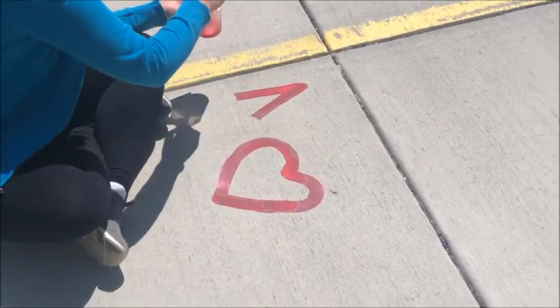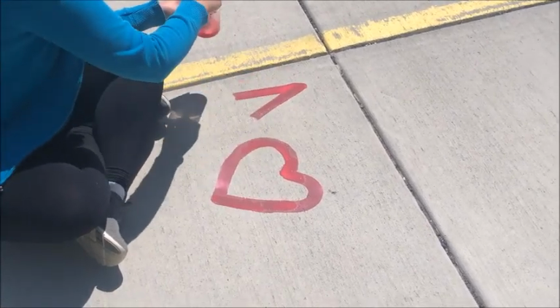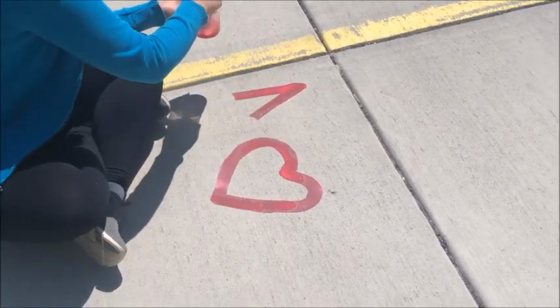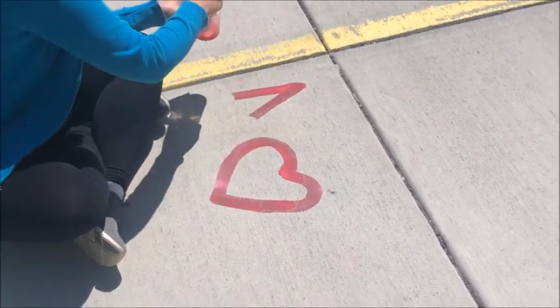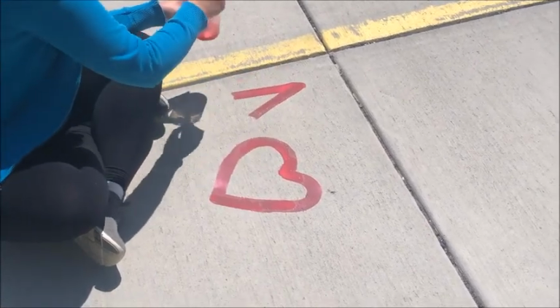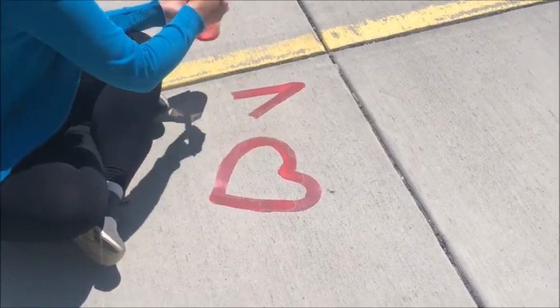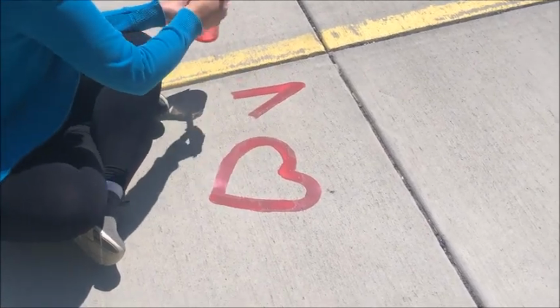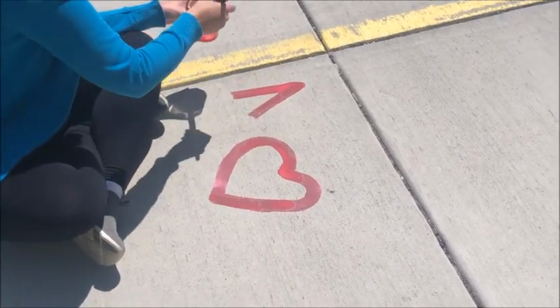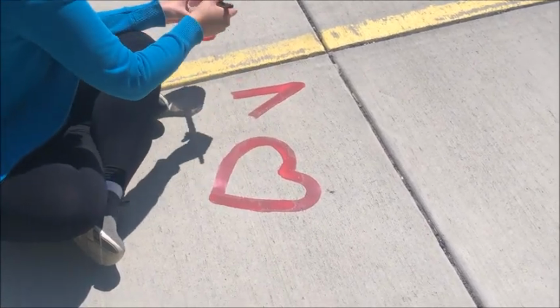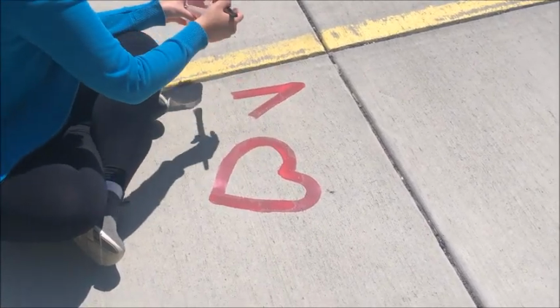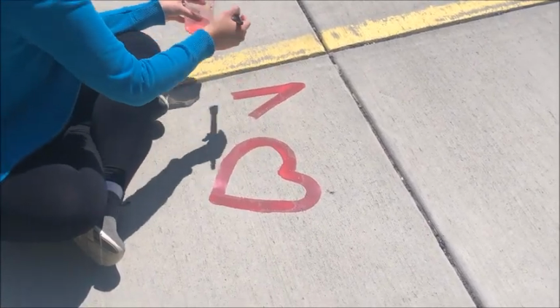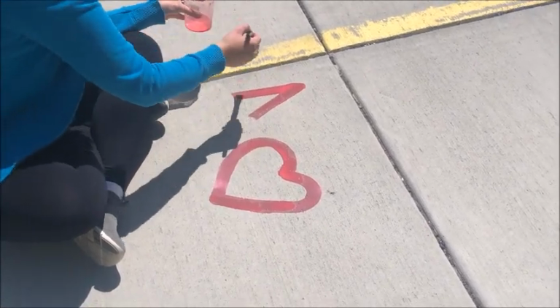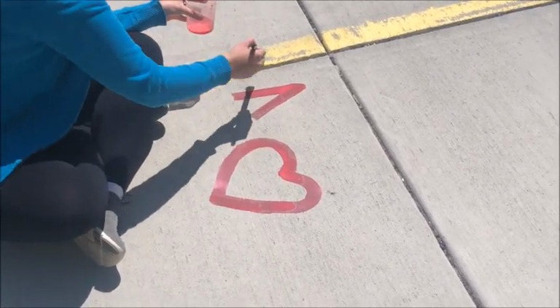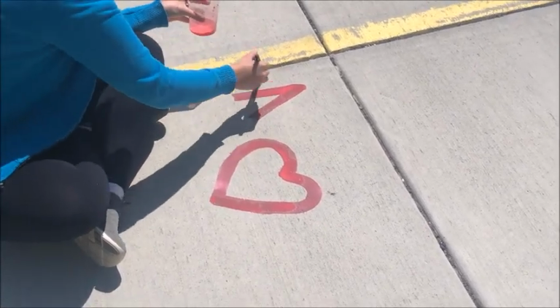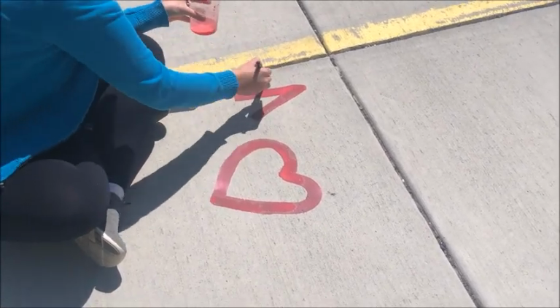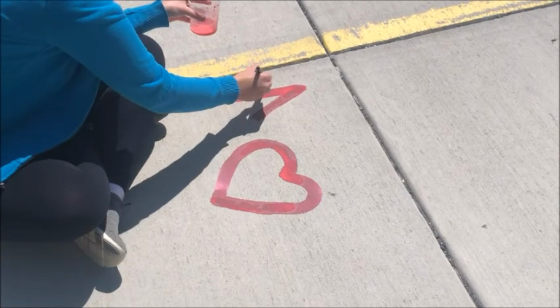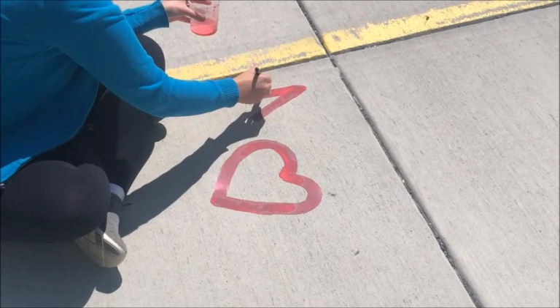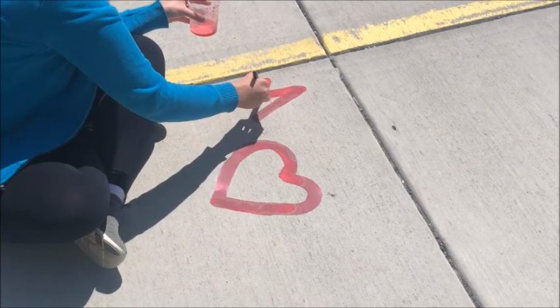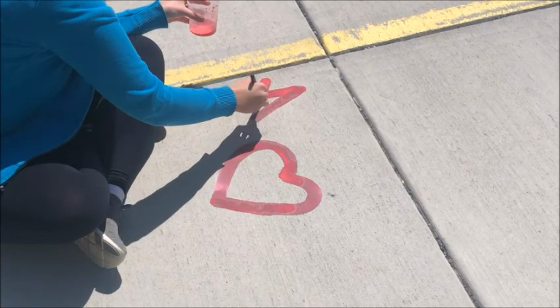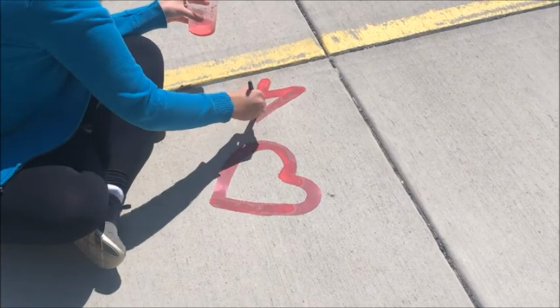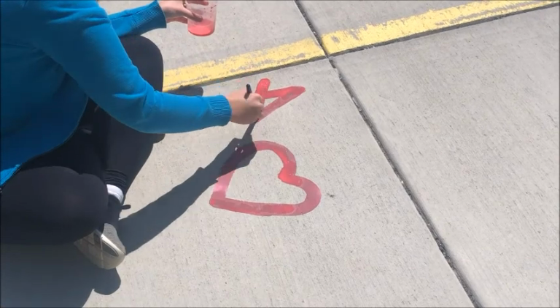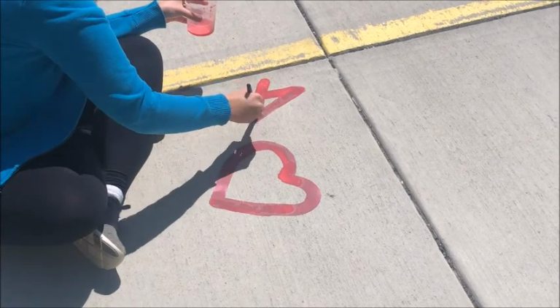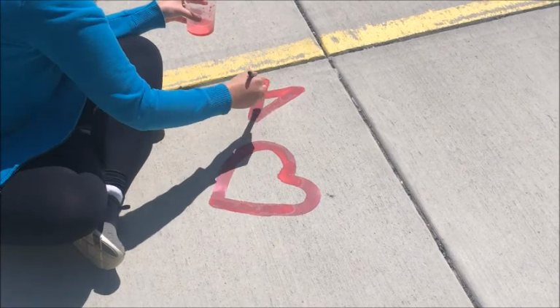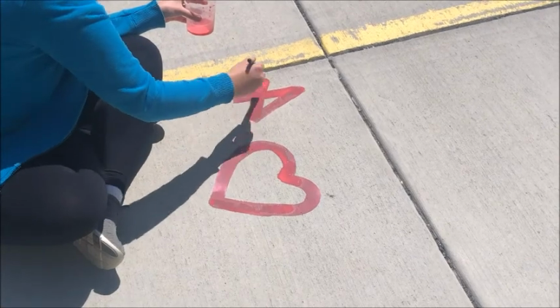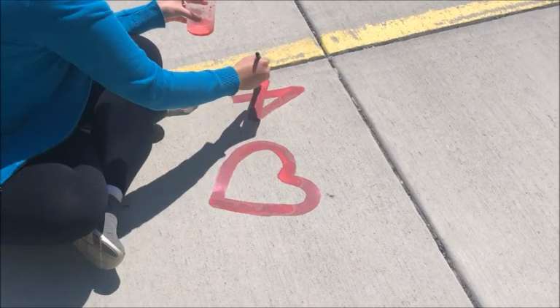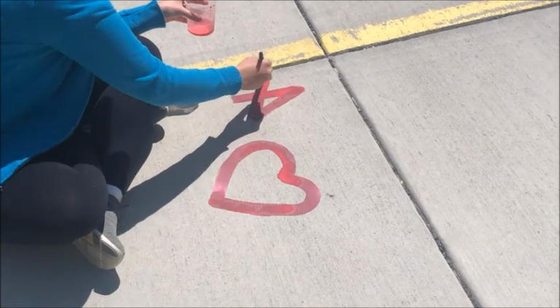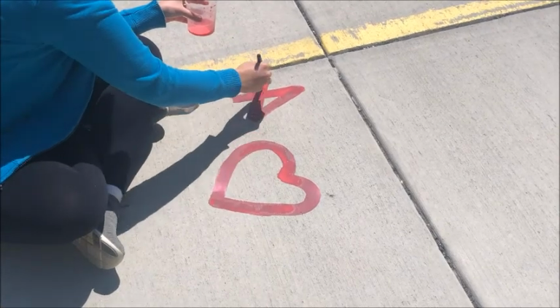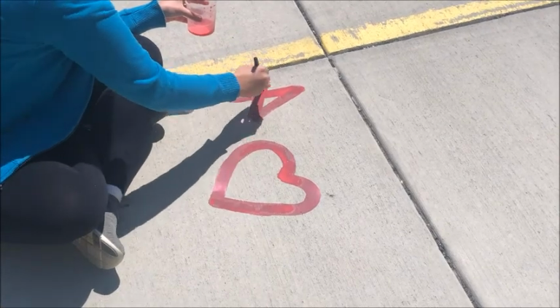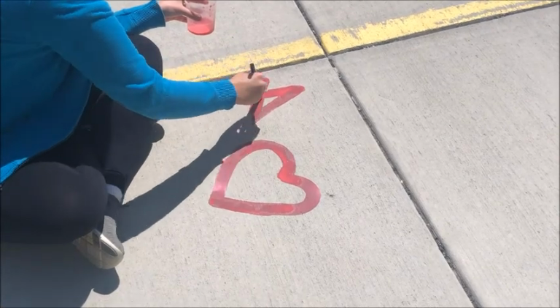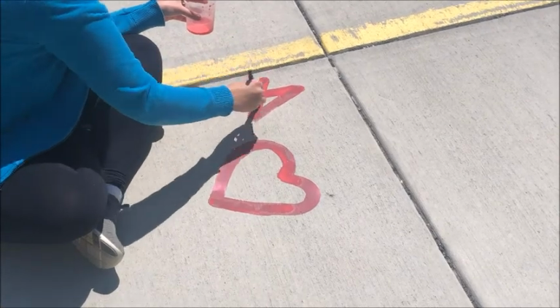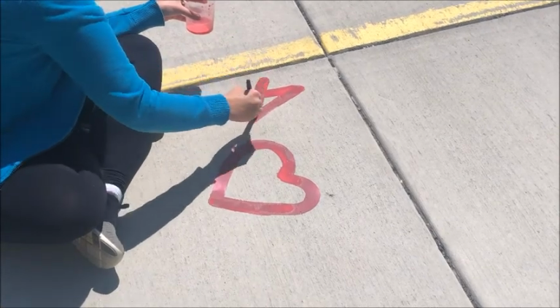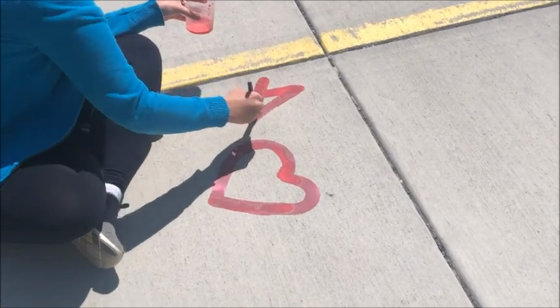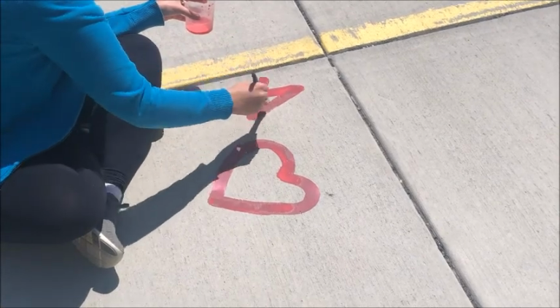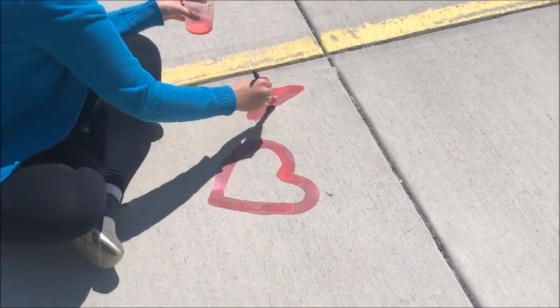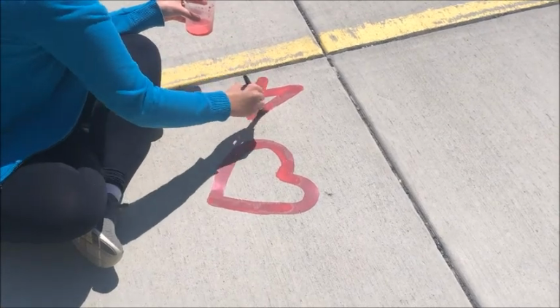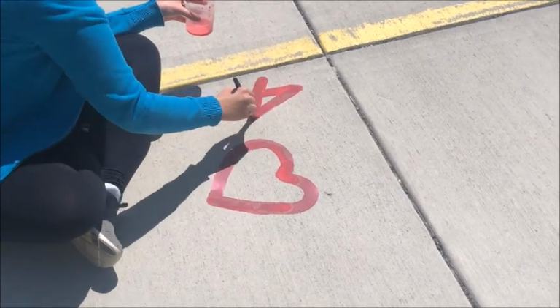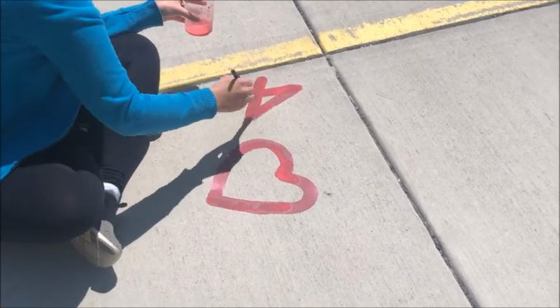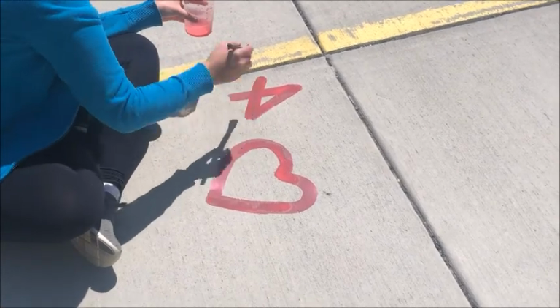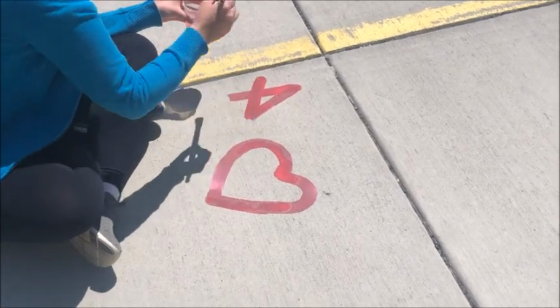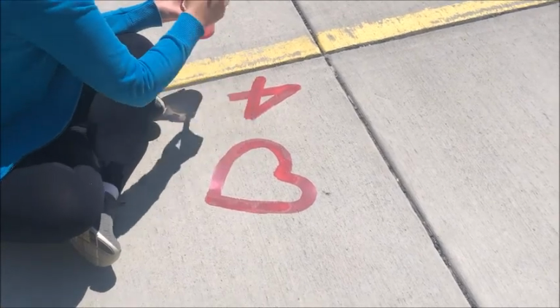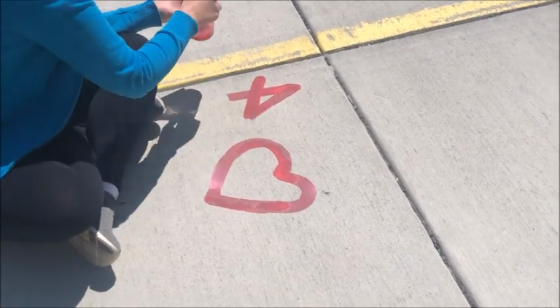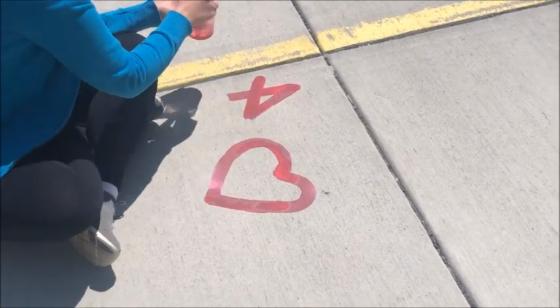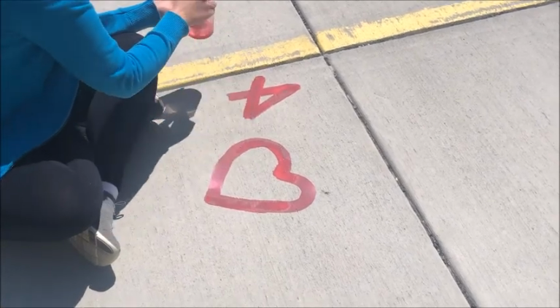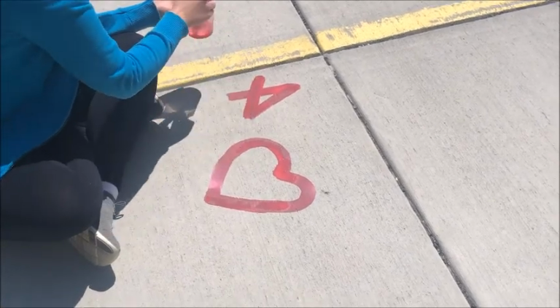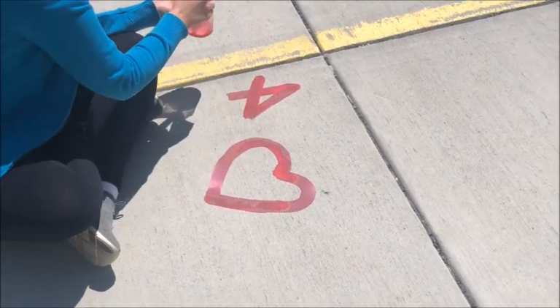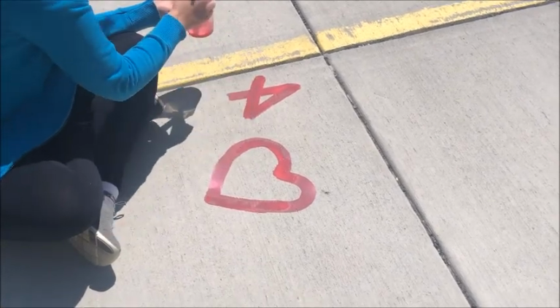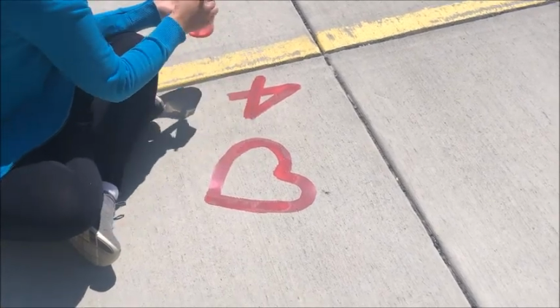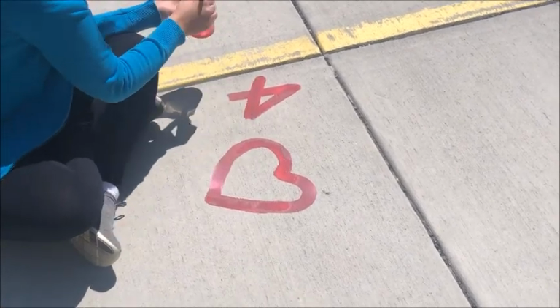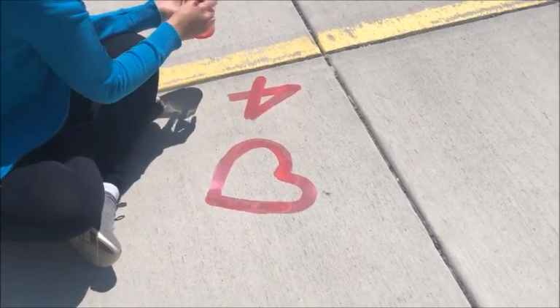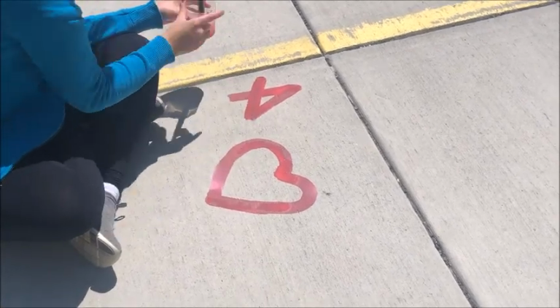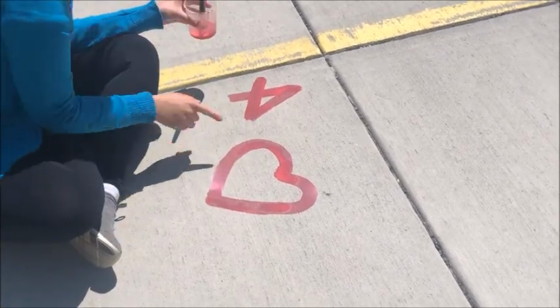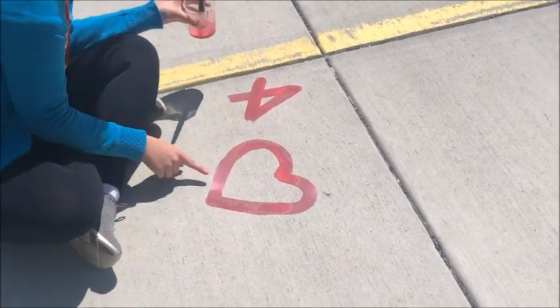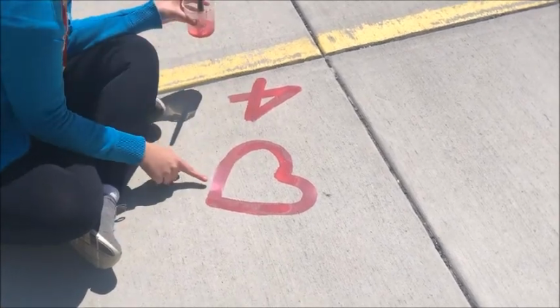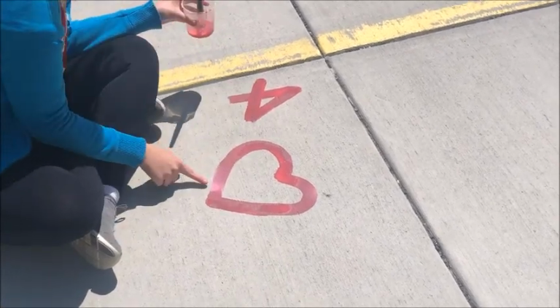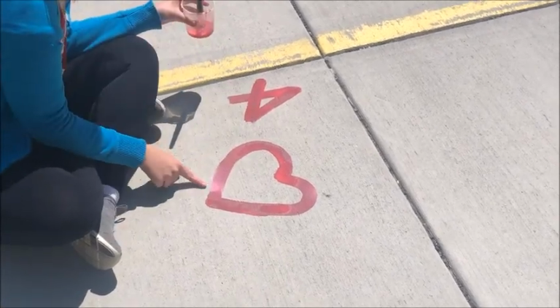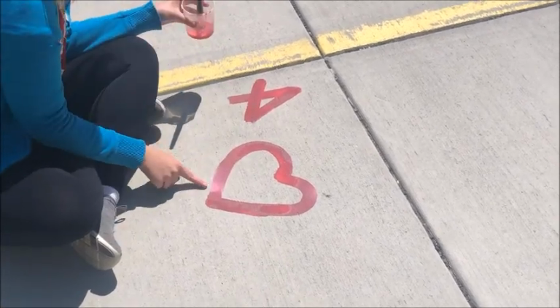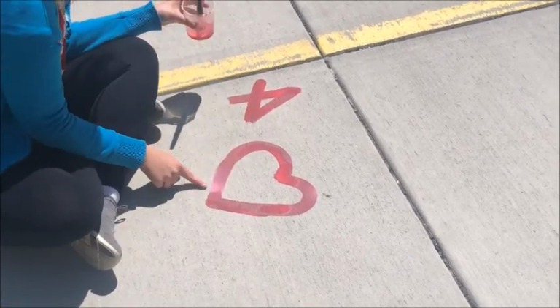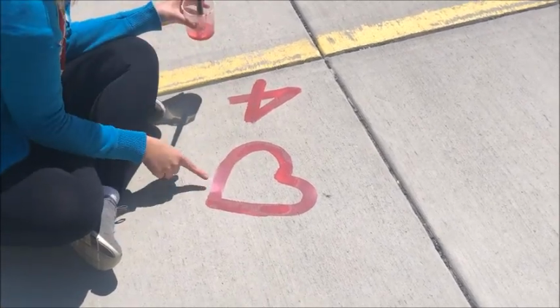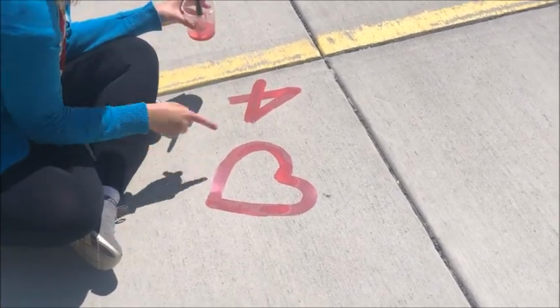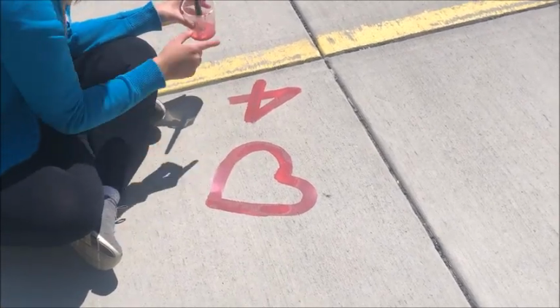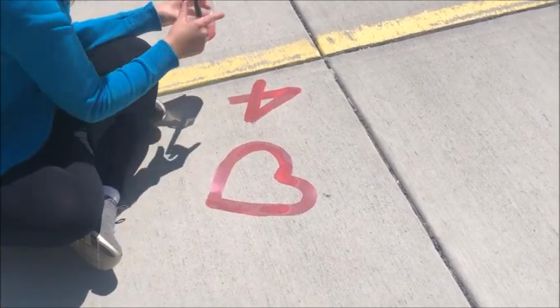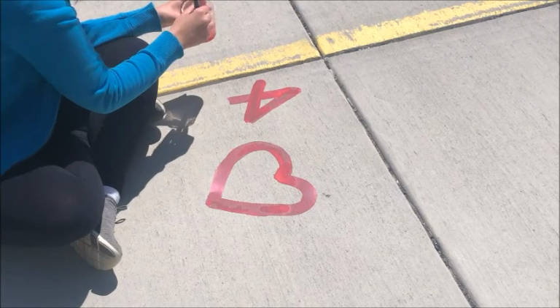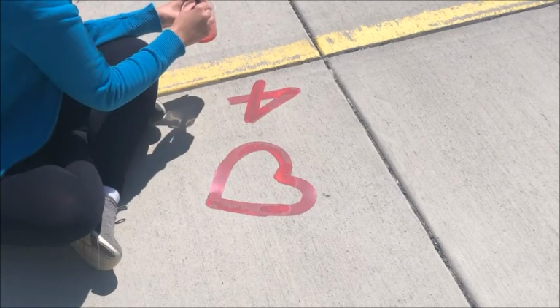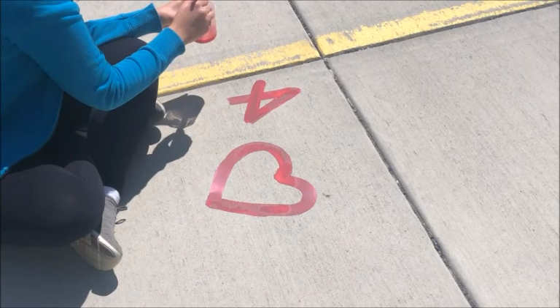You just have to be a little bit patient and it'll completely dry nice and light. You can see right here it already is drying.